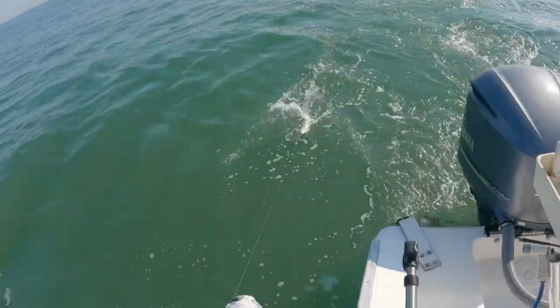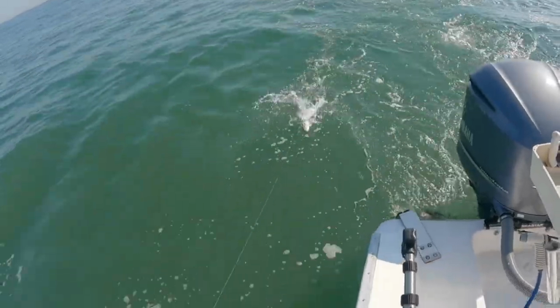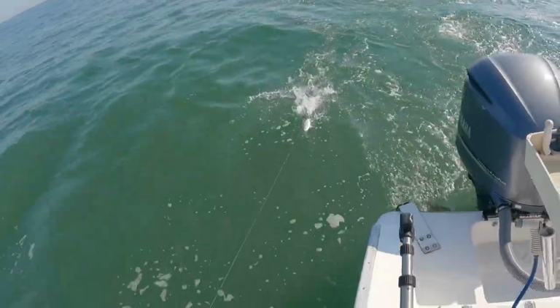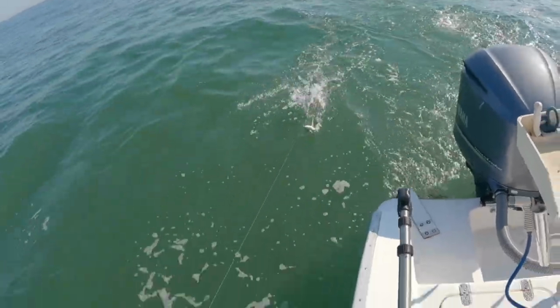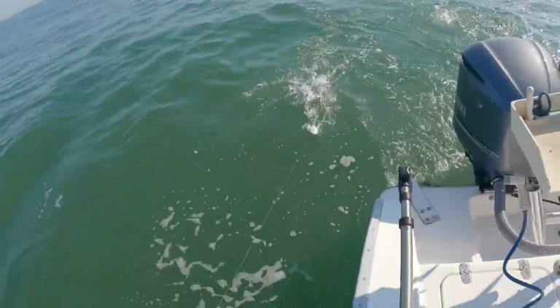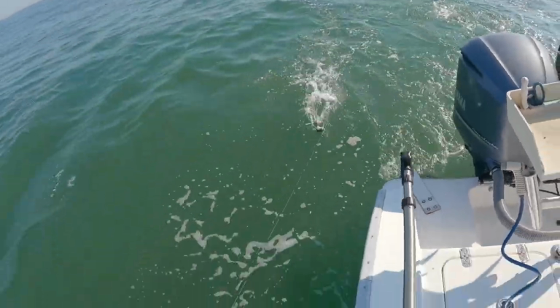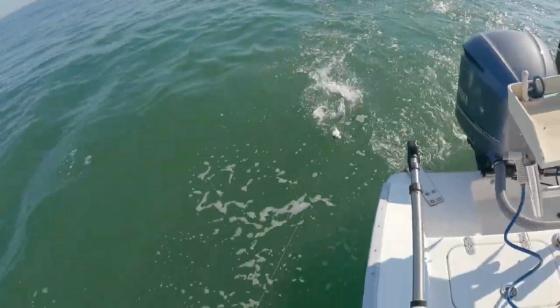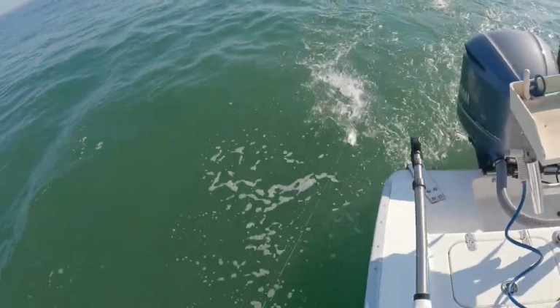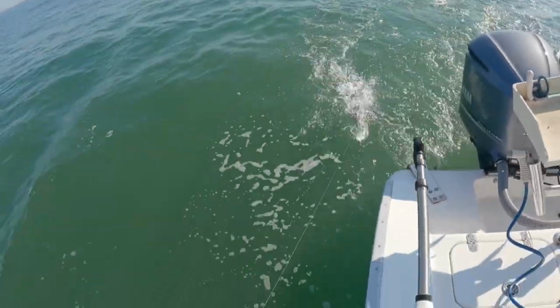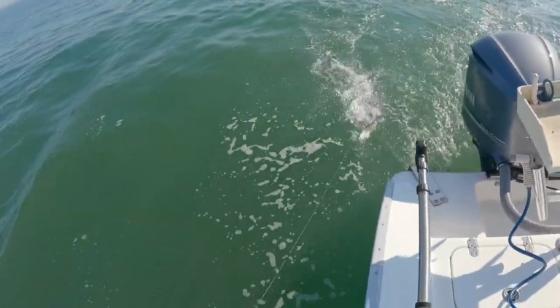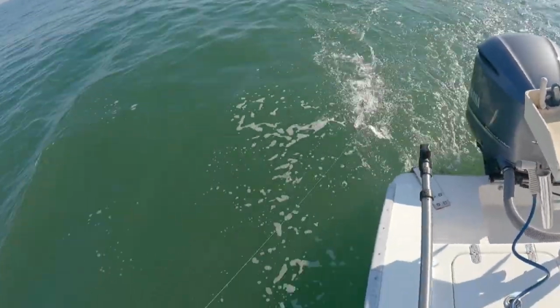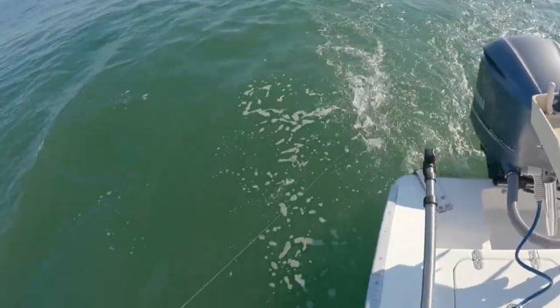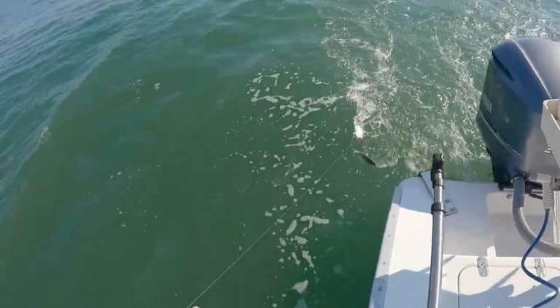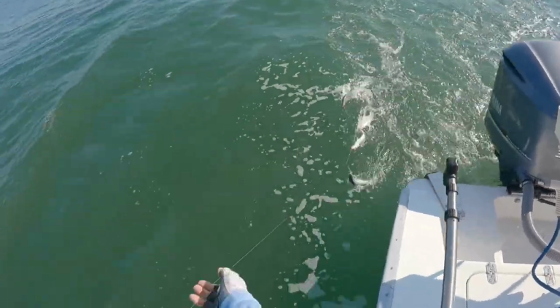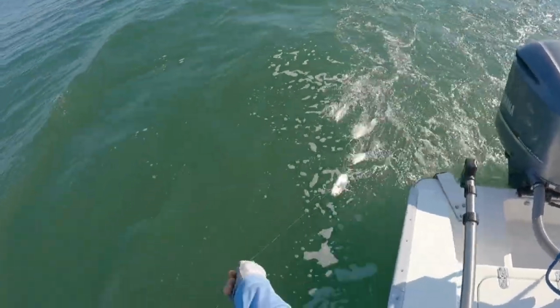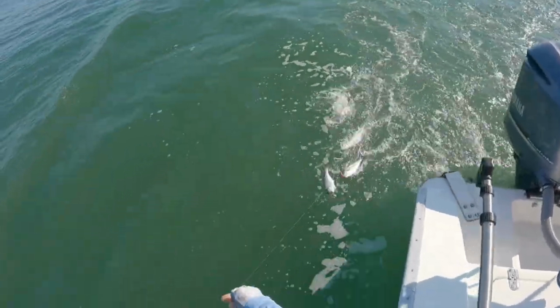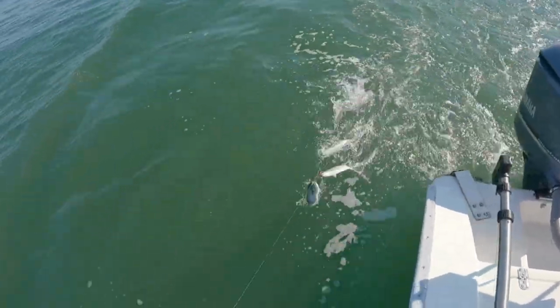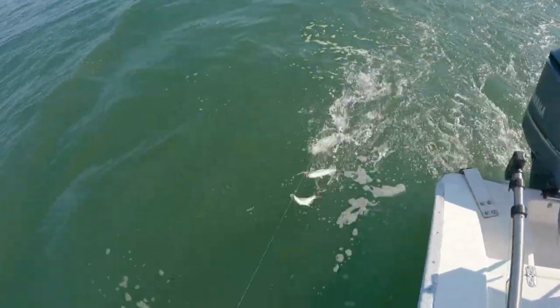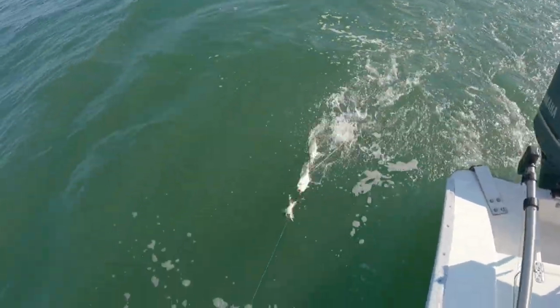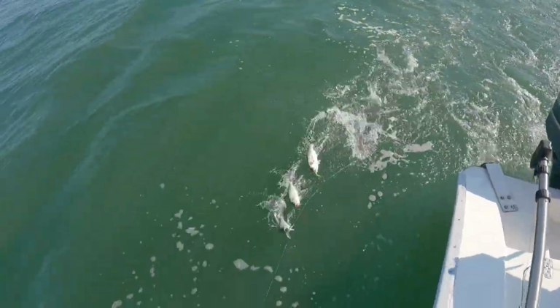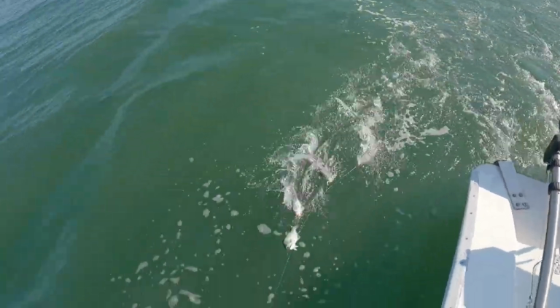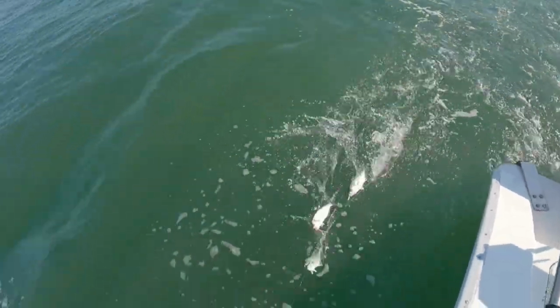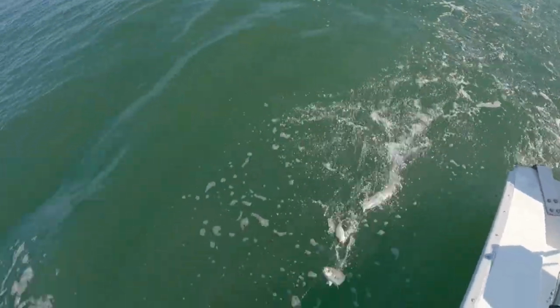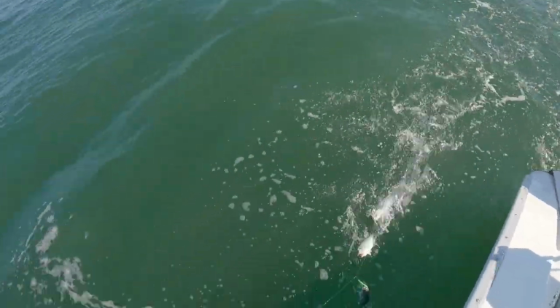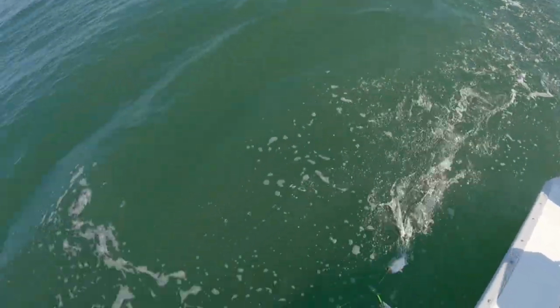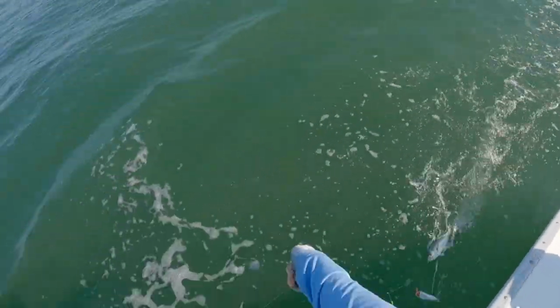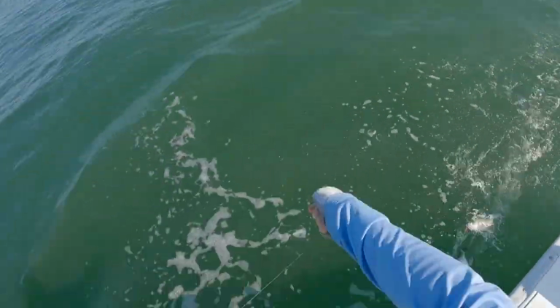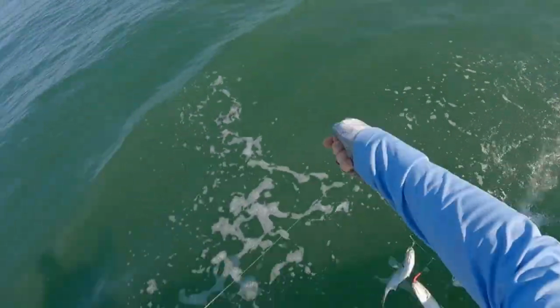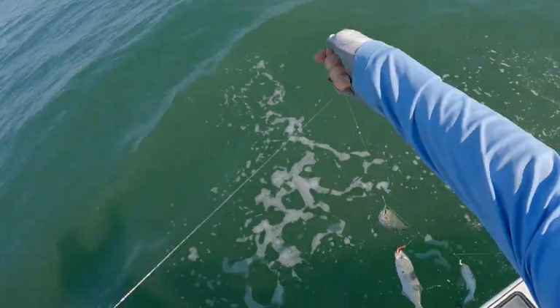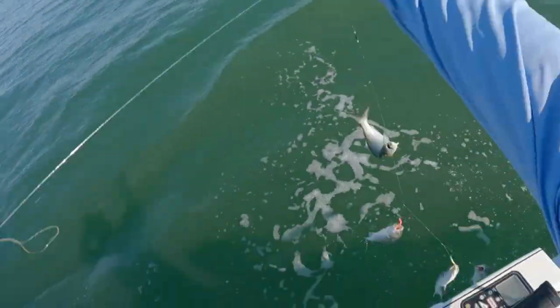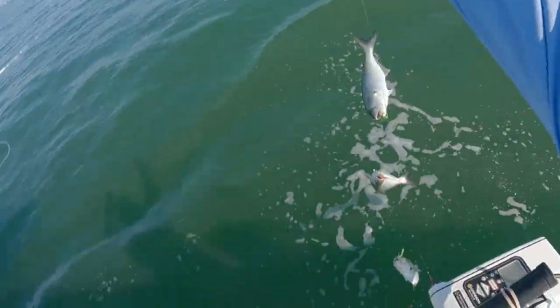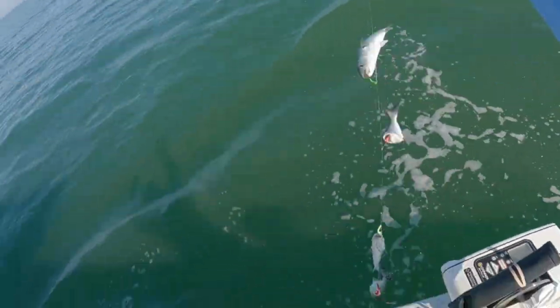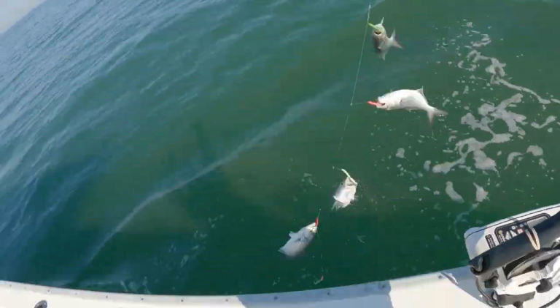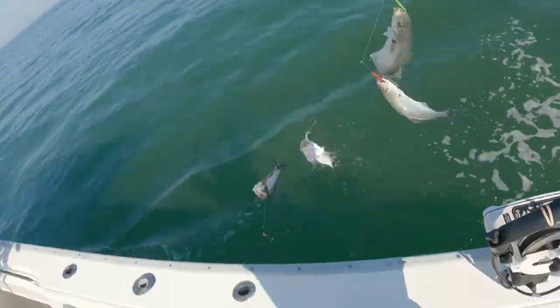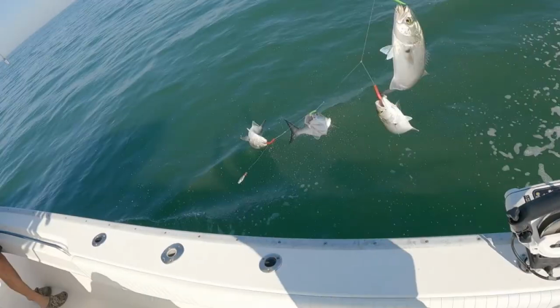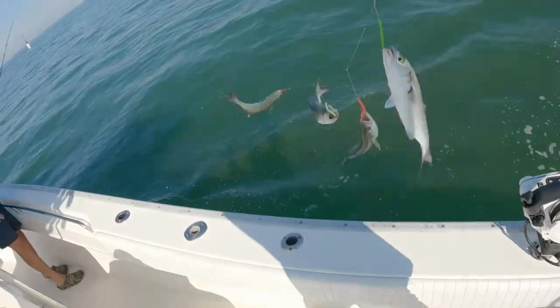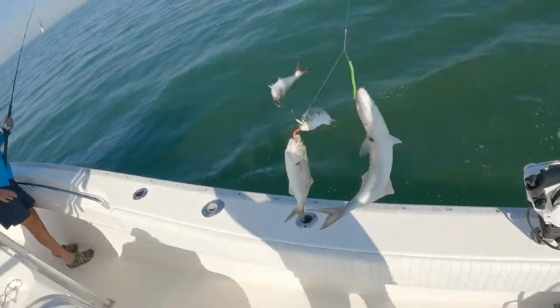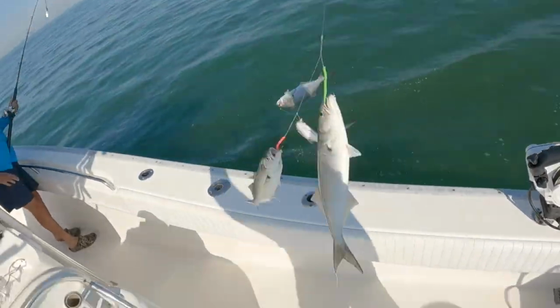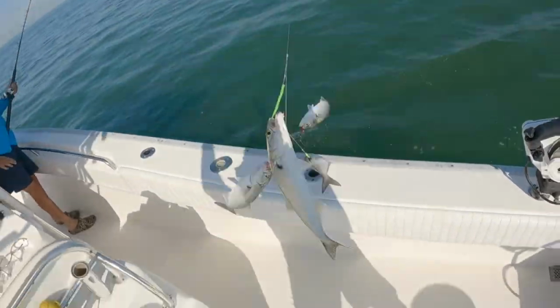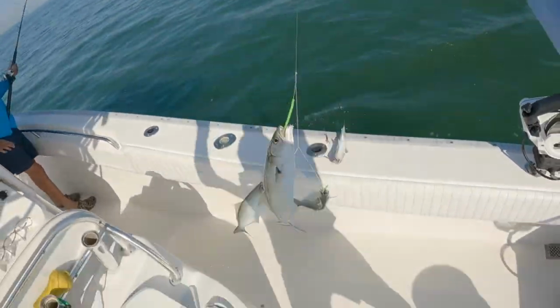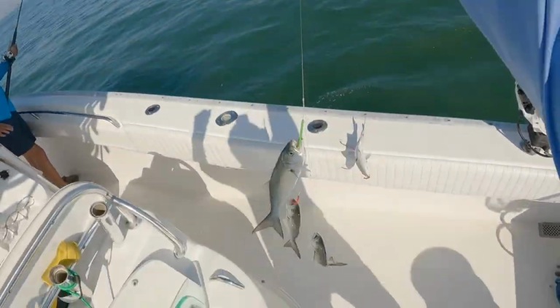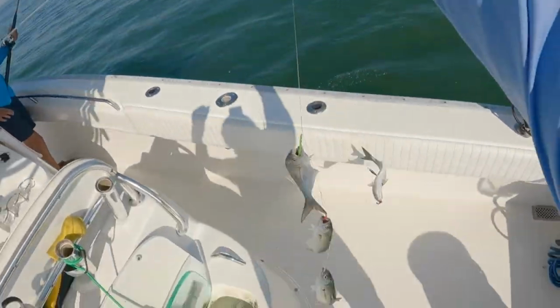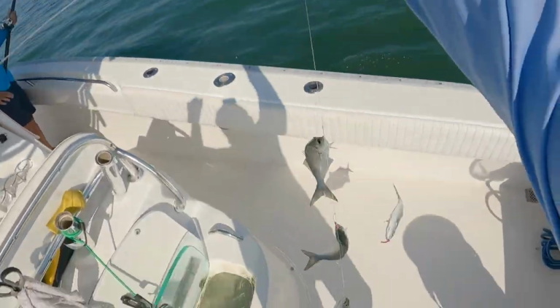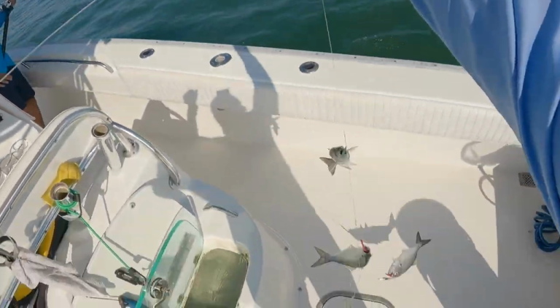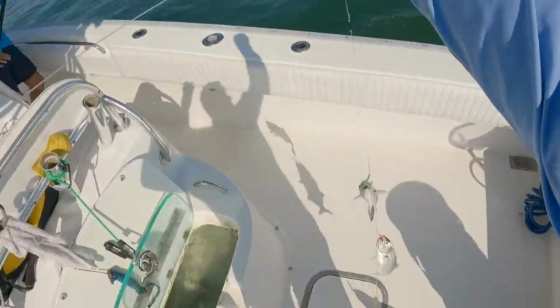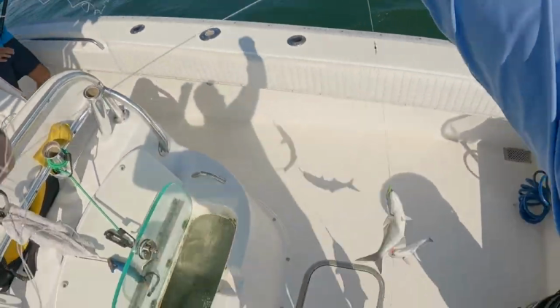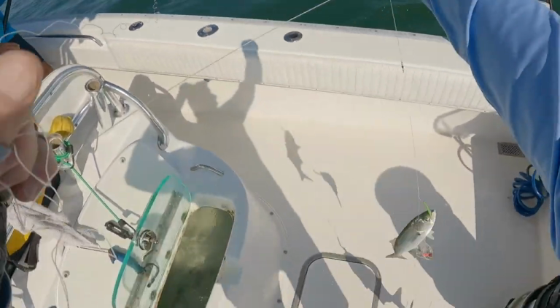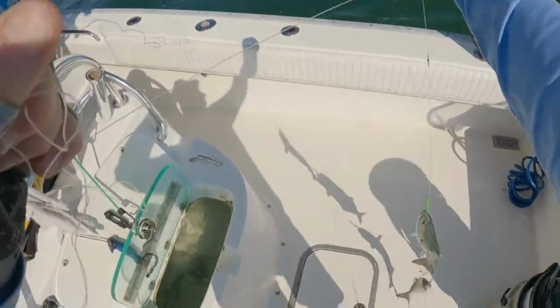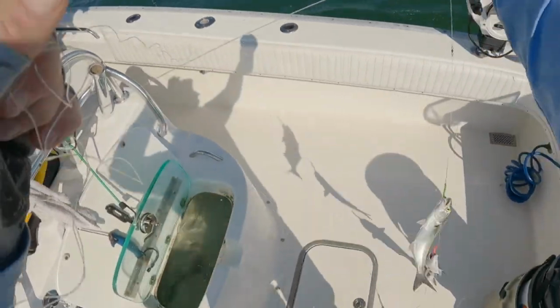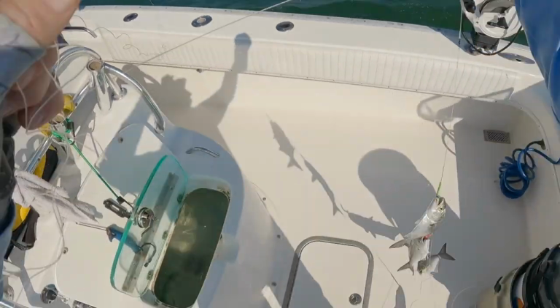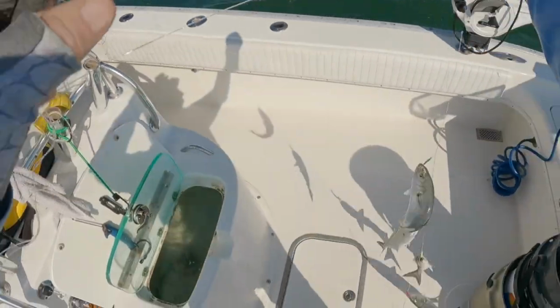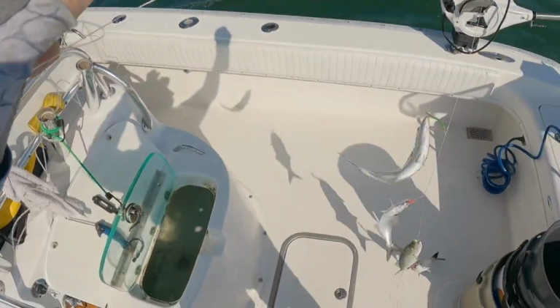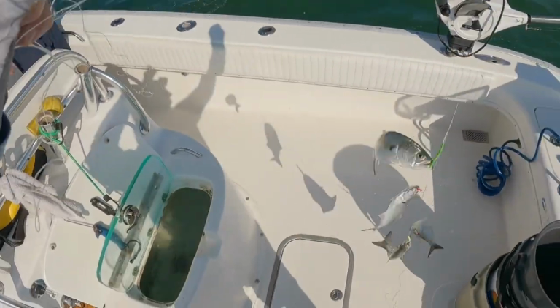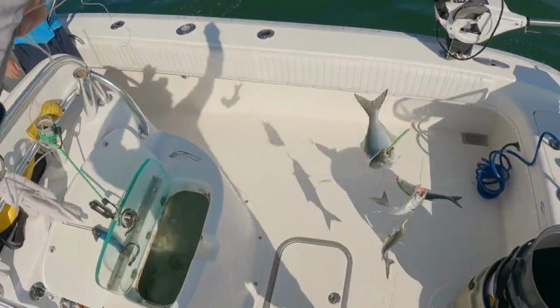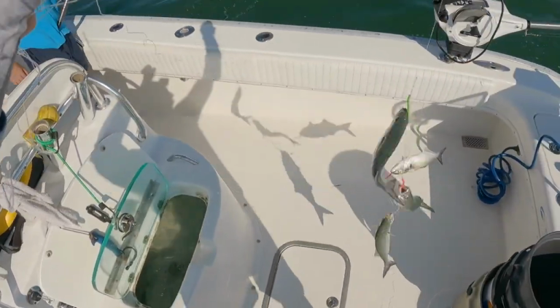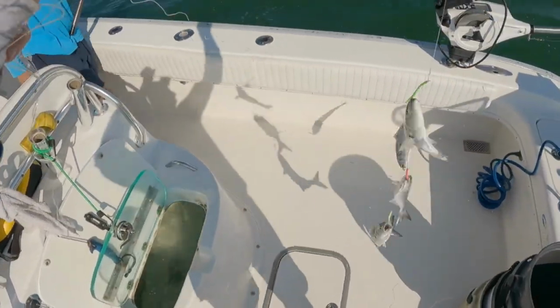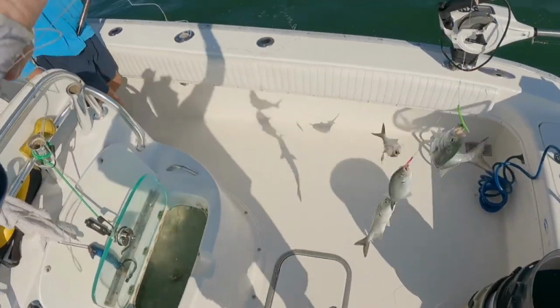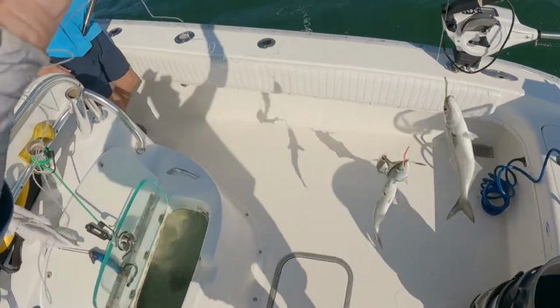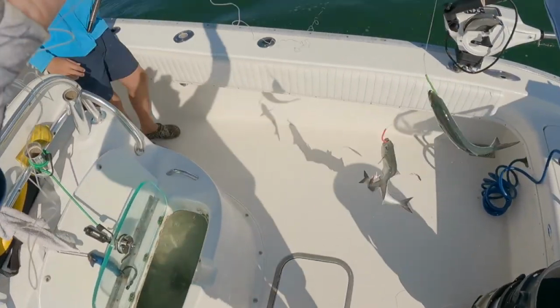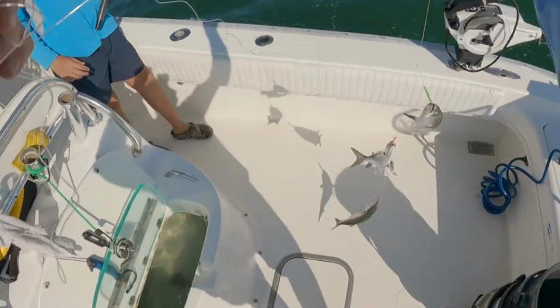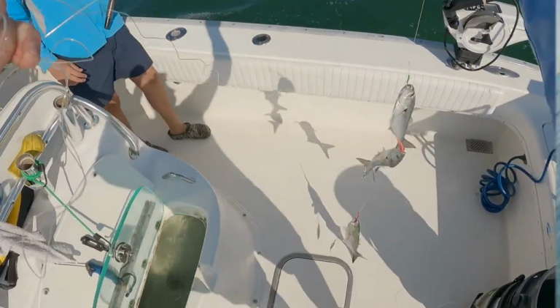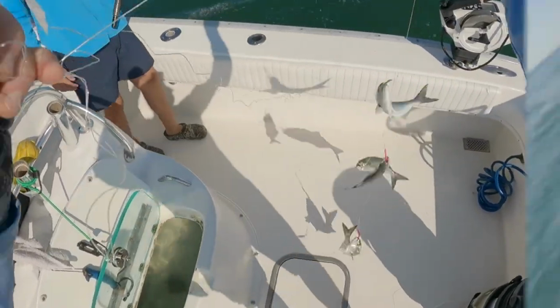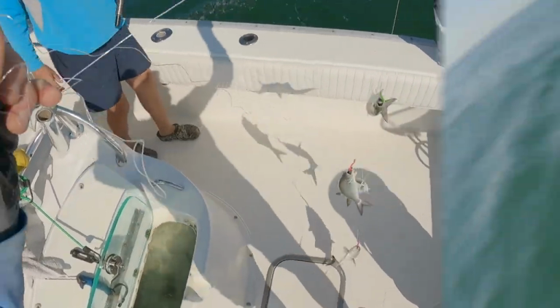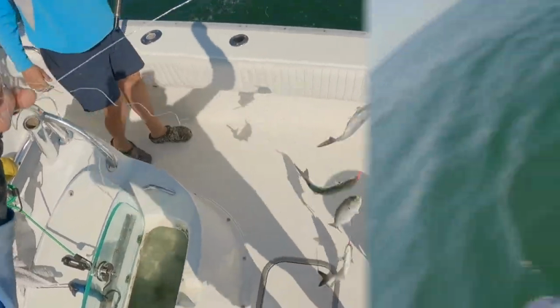This is how you bait fish right here. You're working it just a little piece at a time. And there's a bluefish!